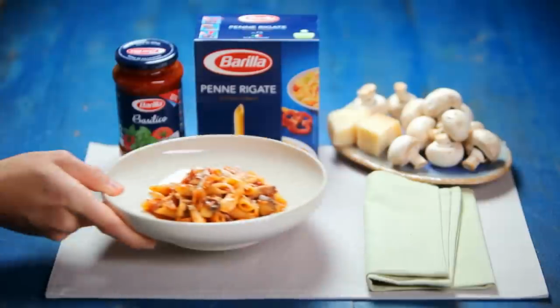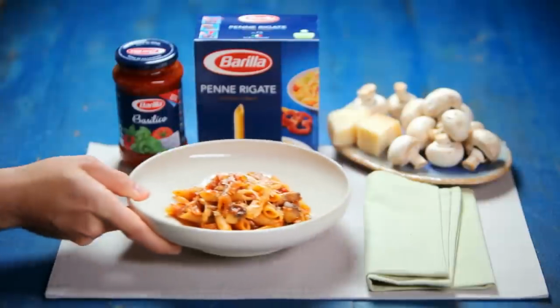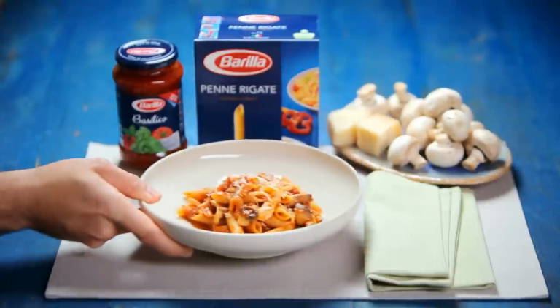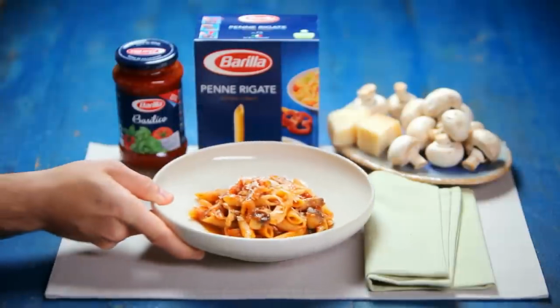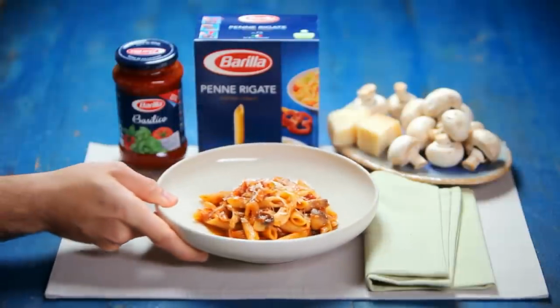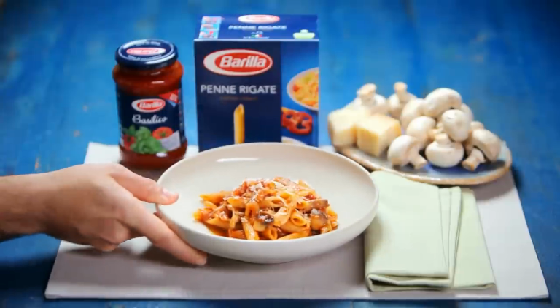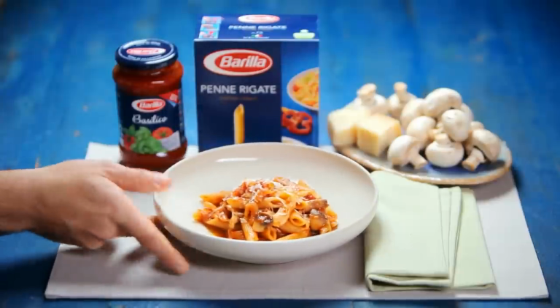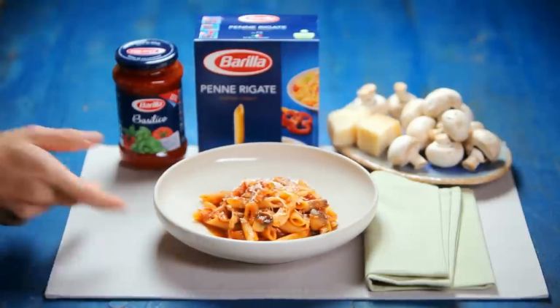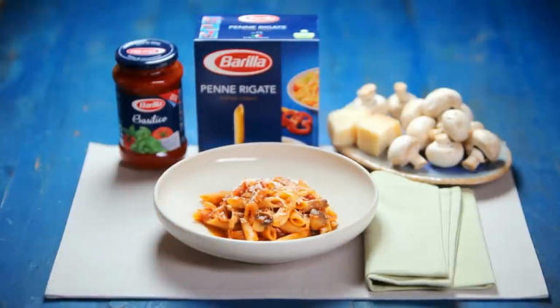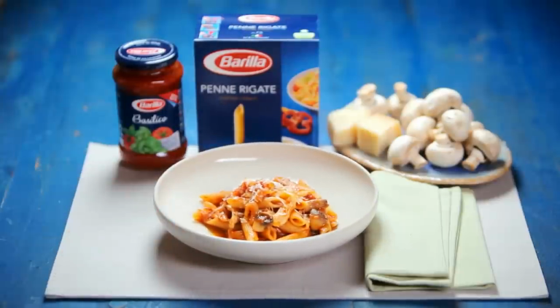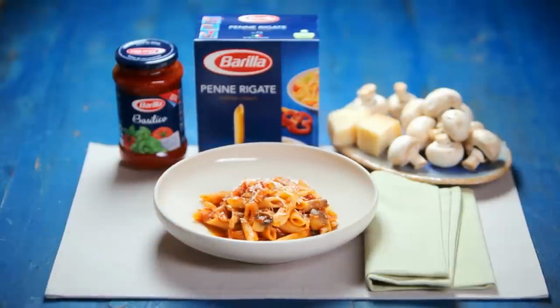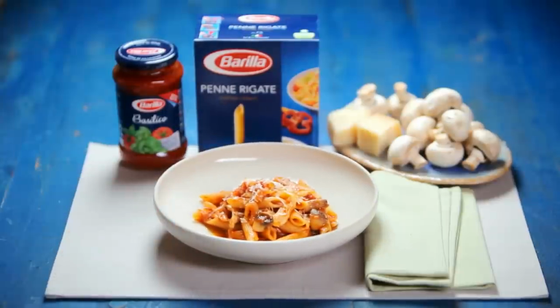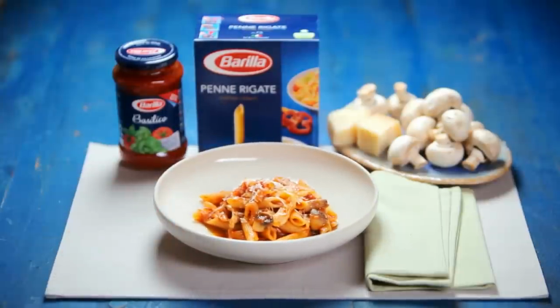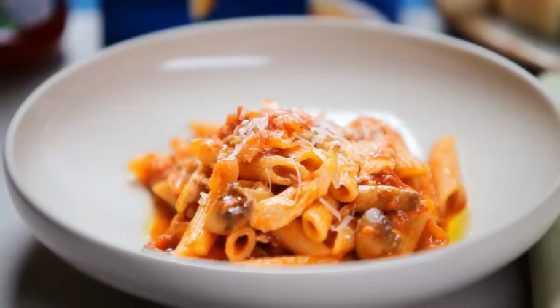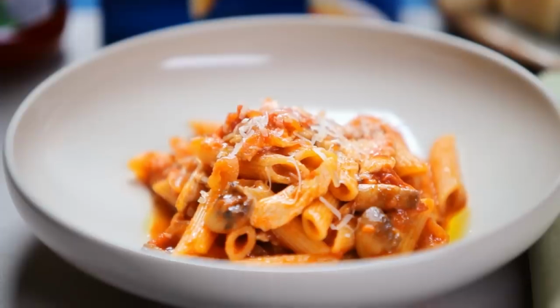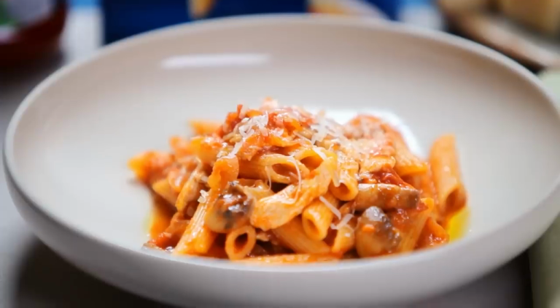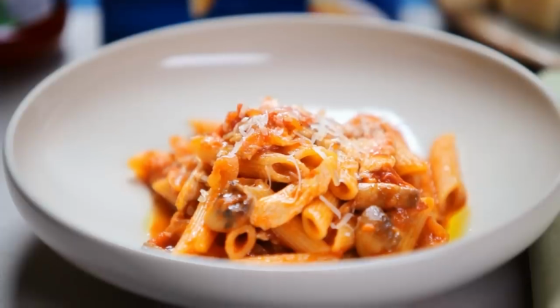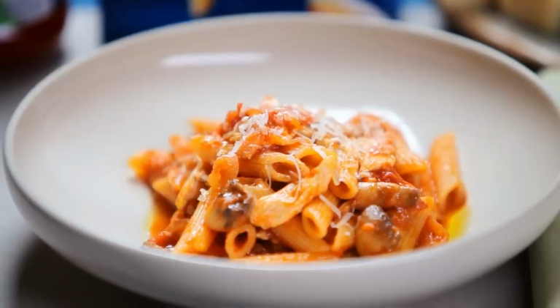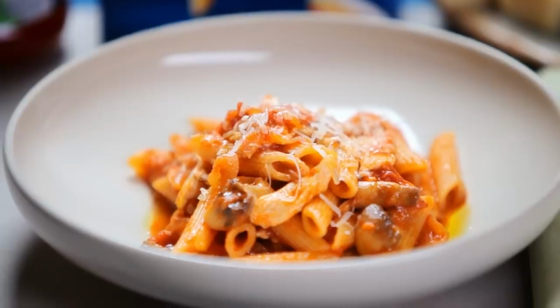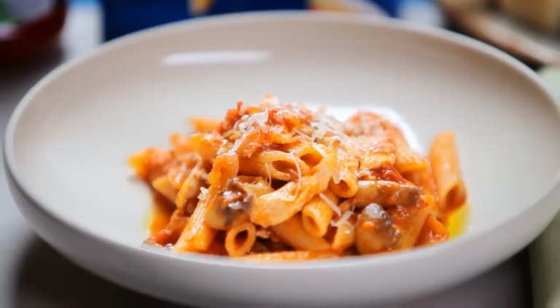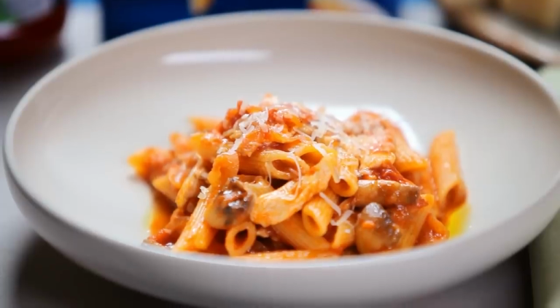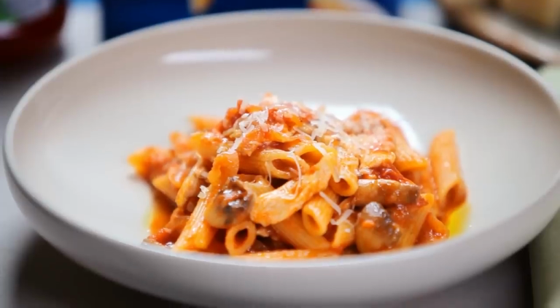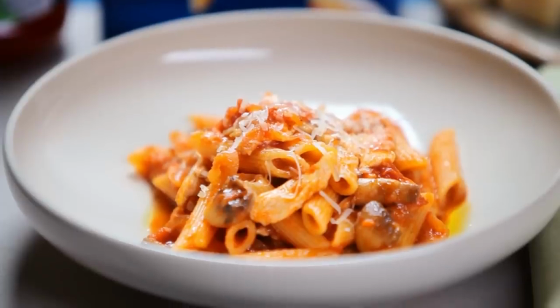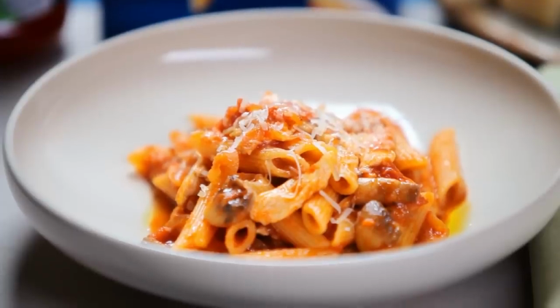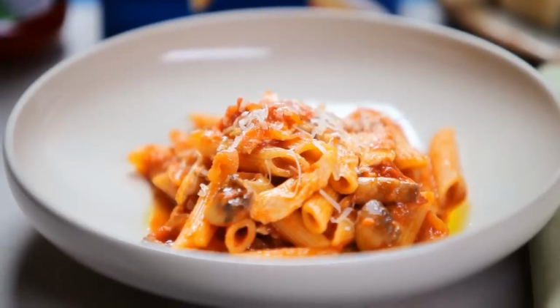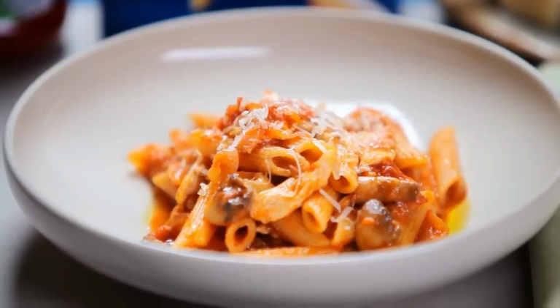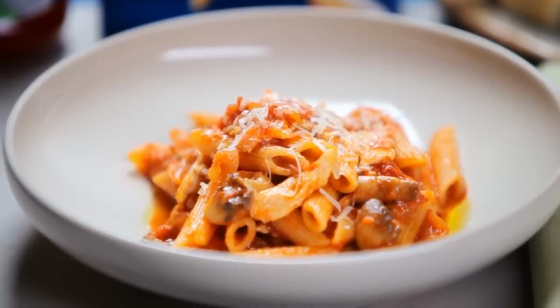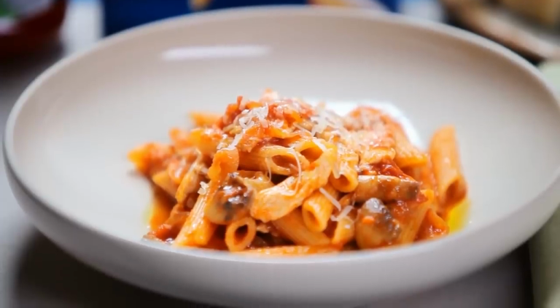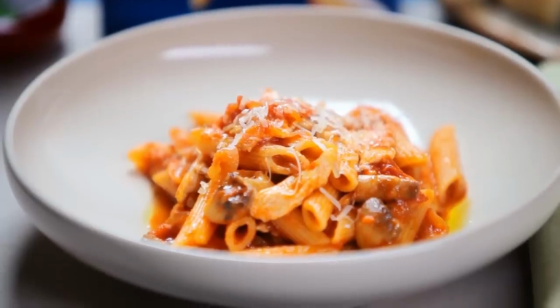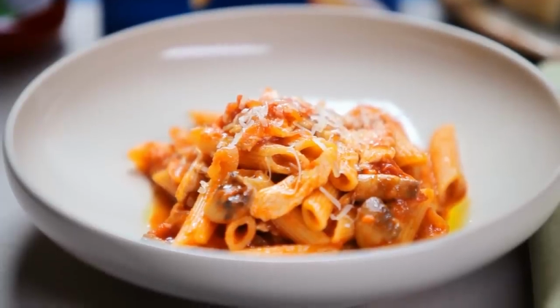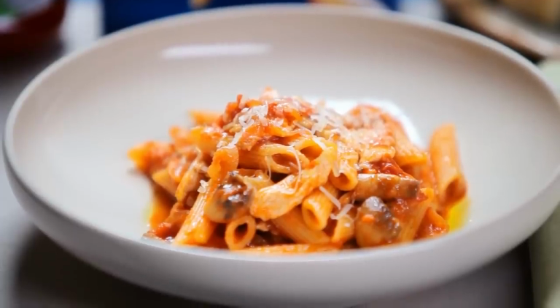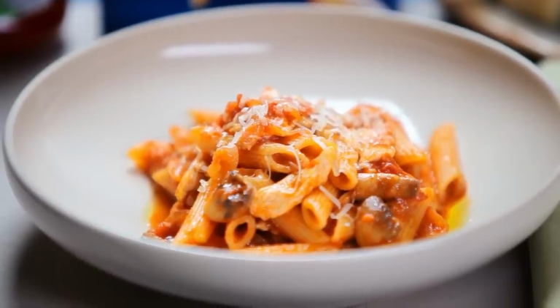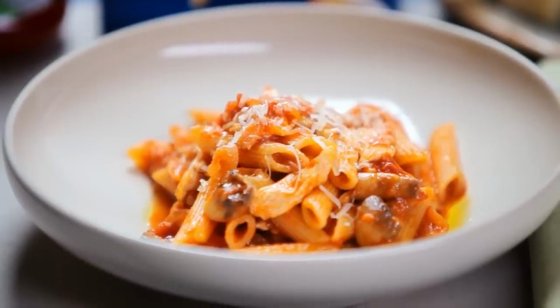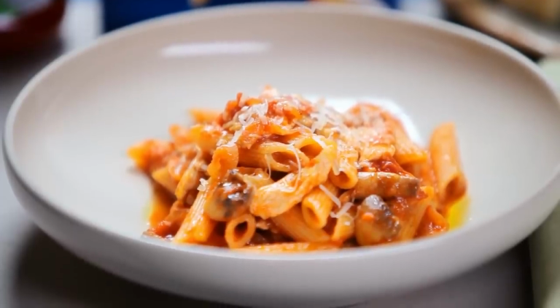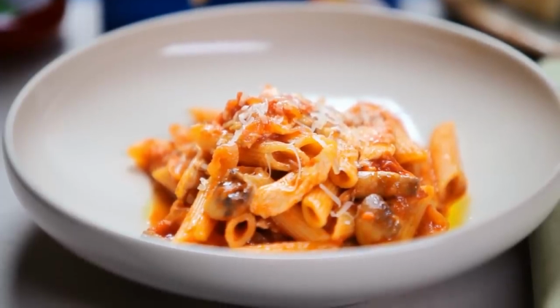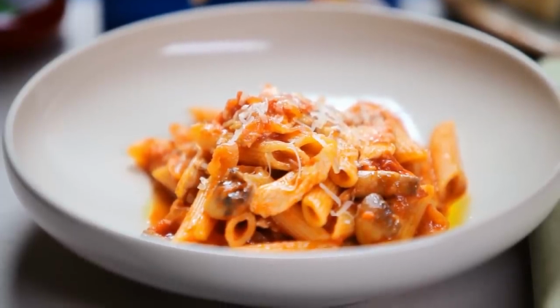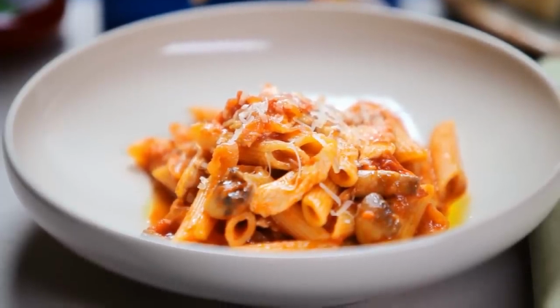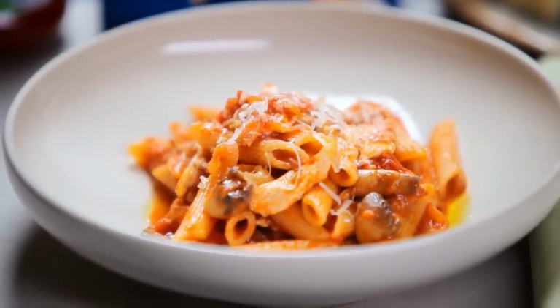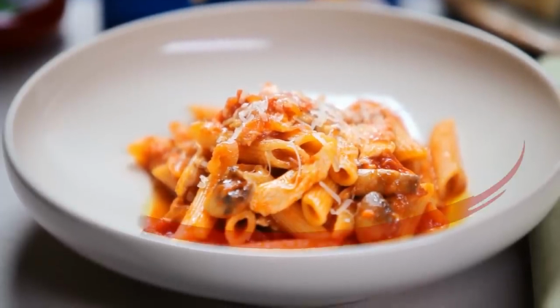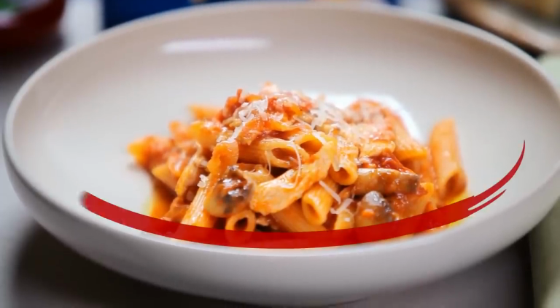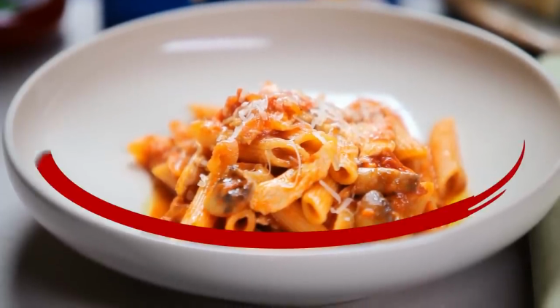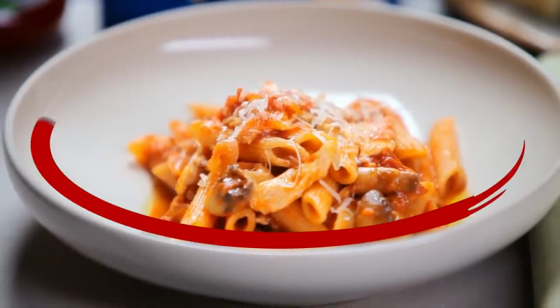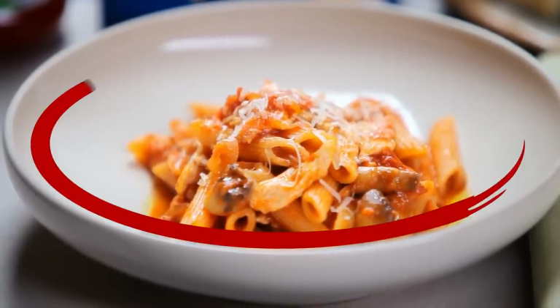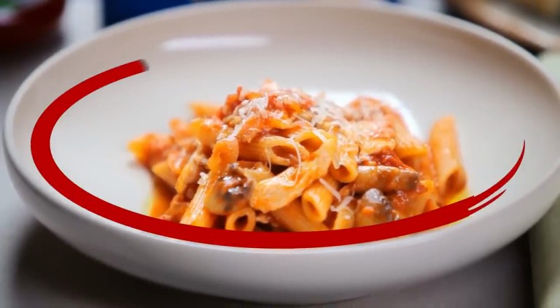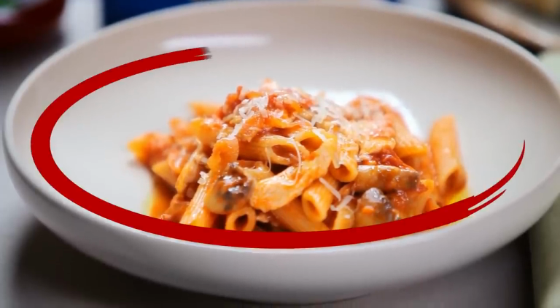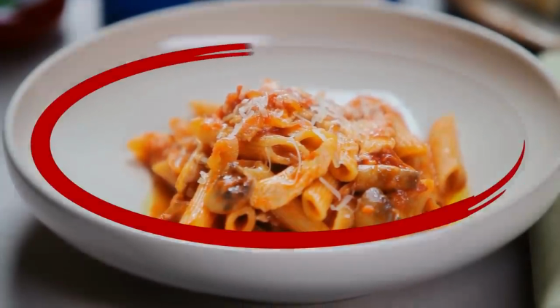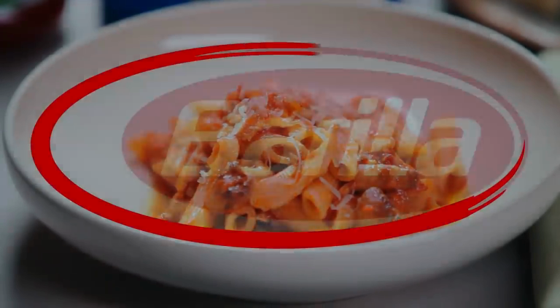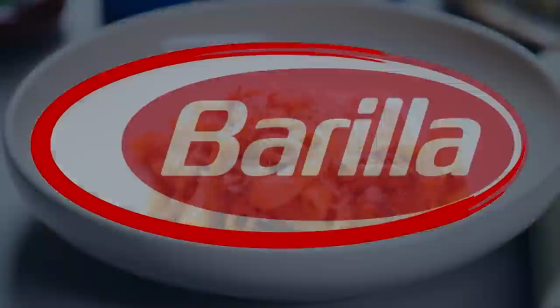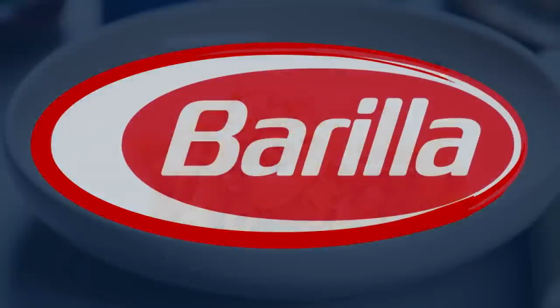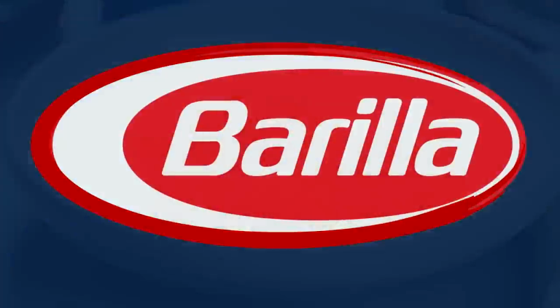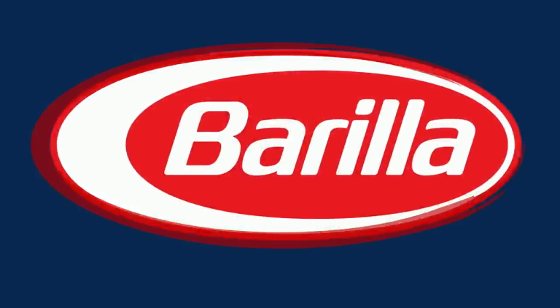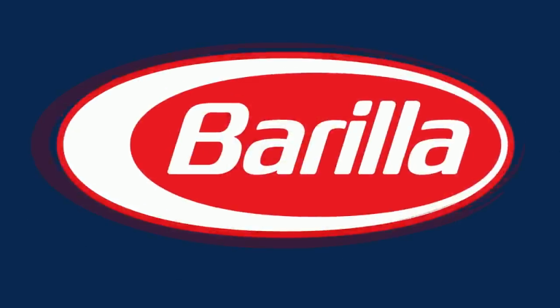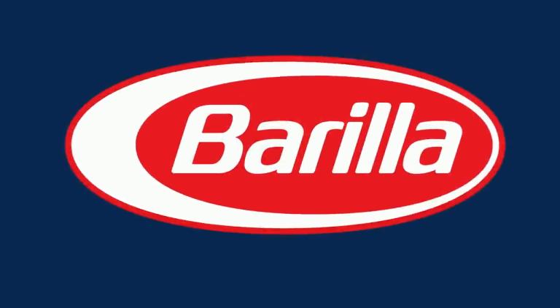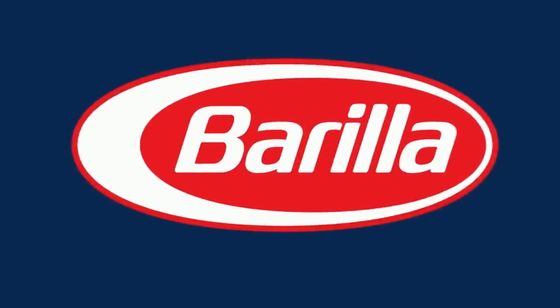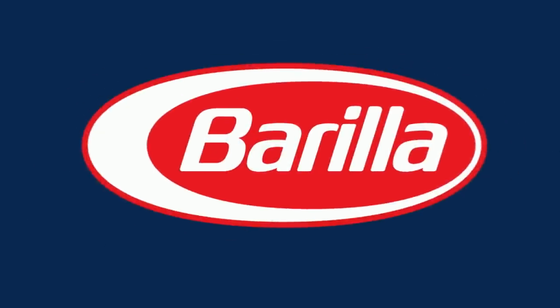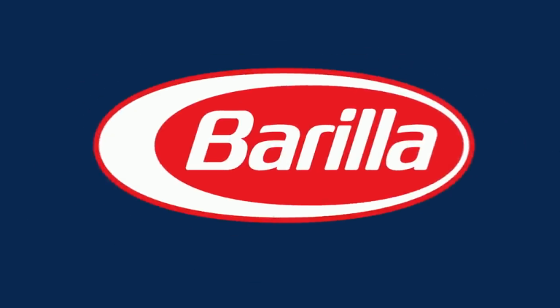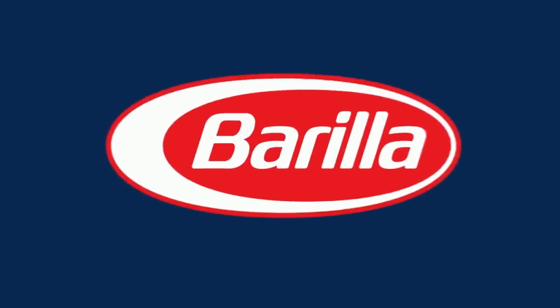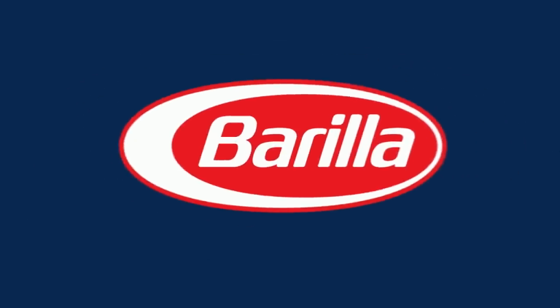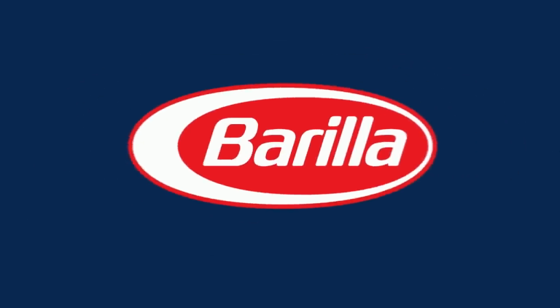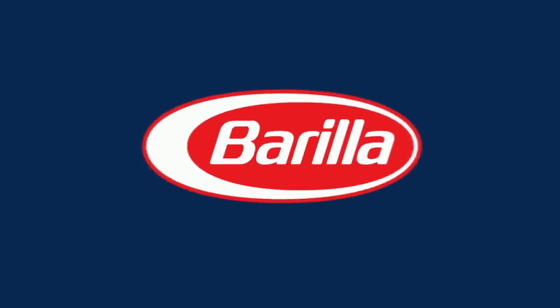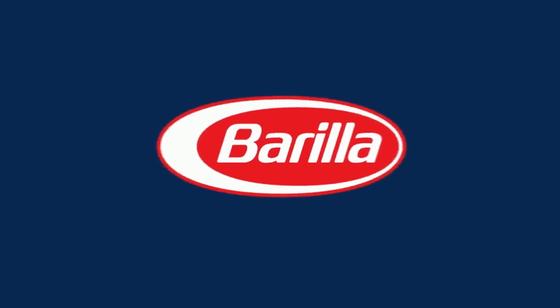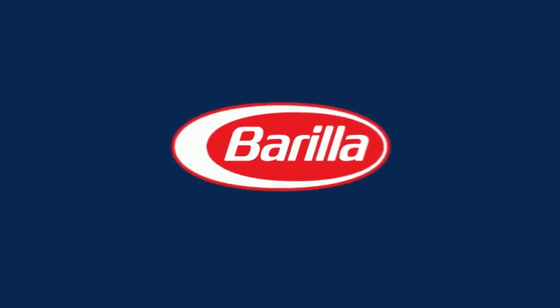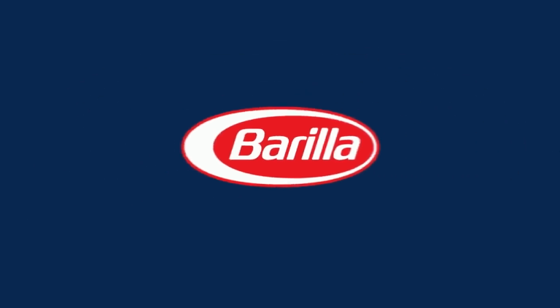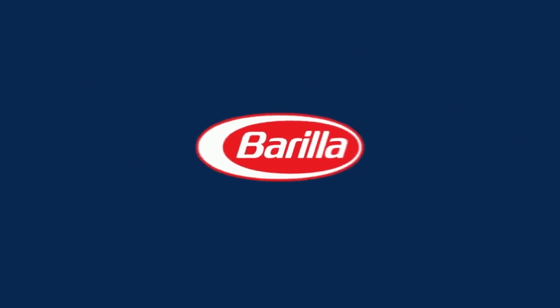Penne with chicken, mushroom and tomato. For even more great recipes like this, visit our website.